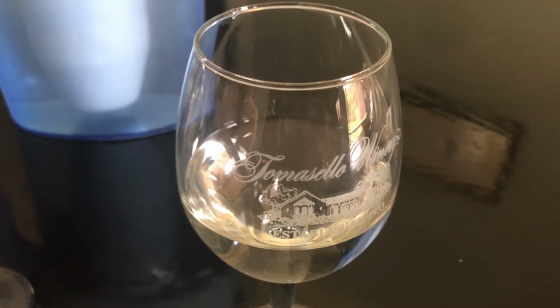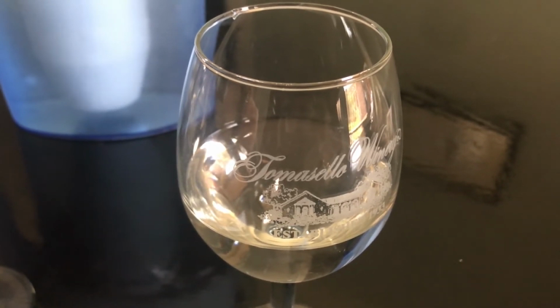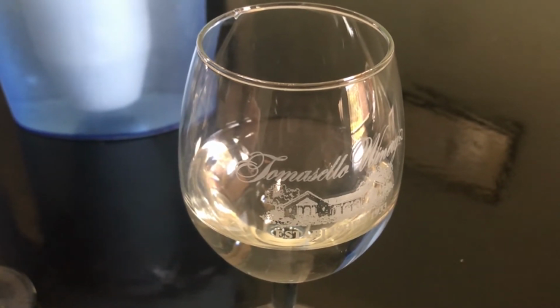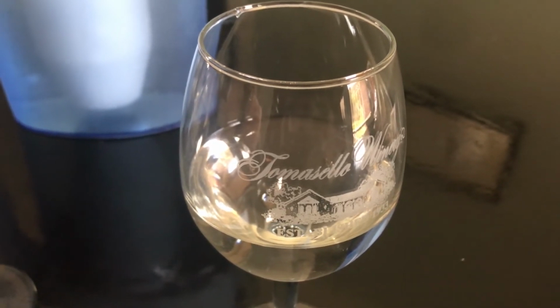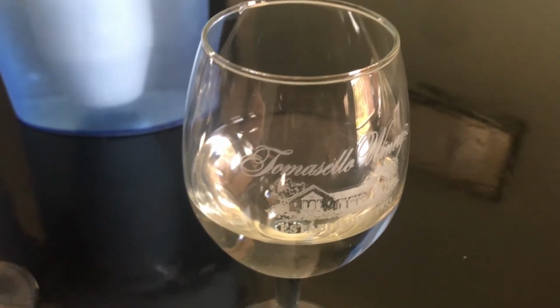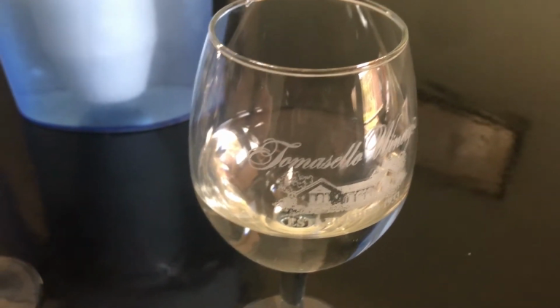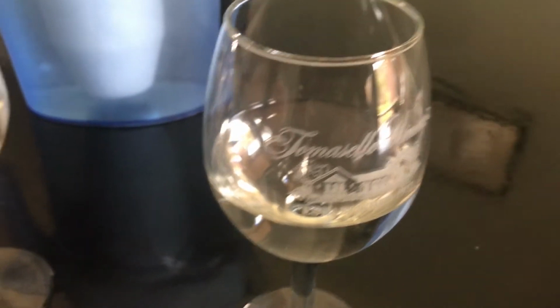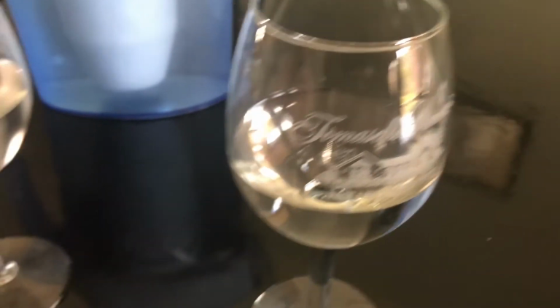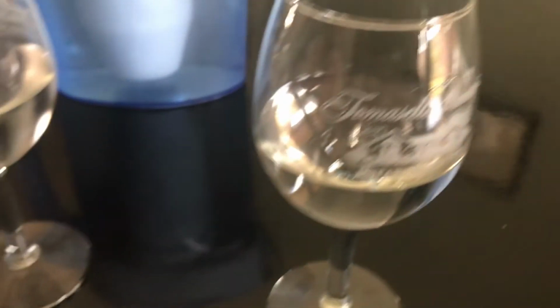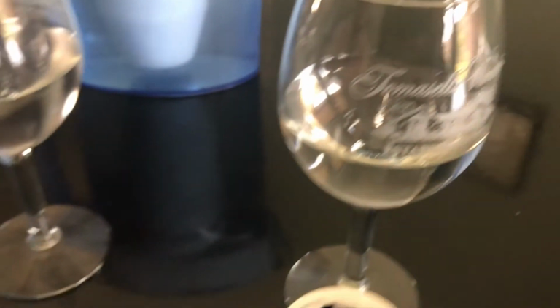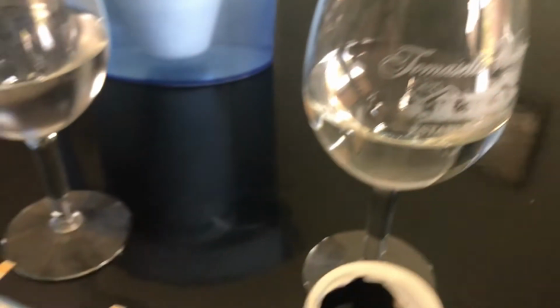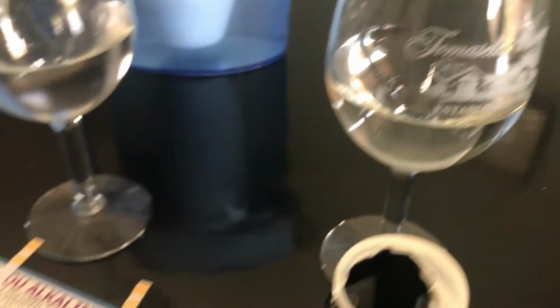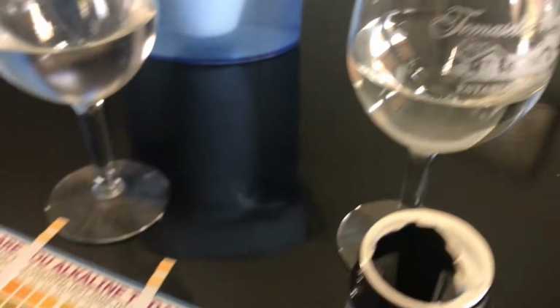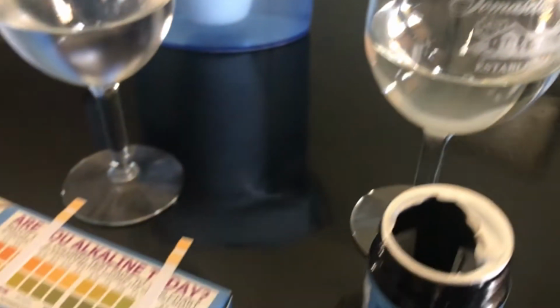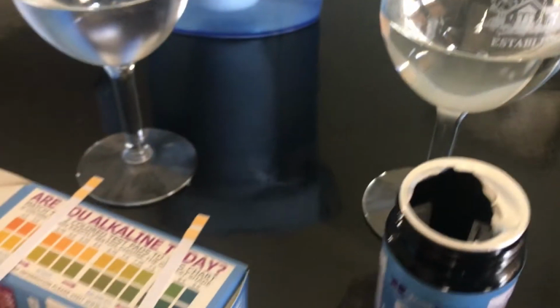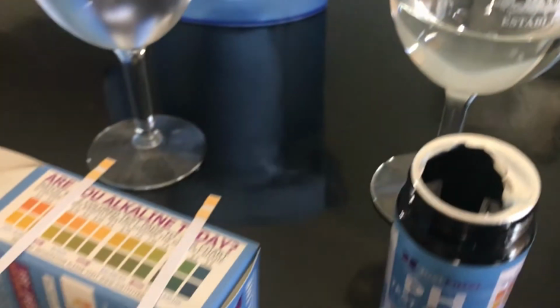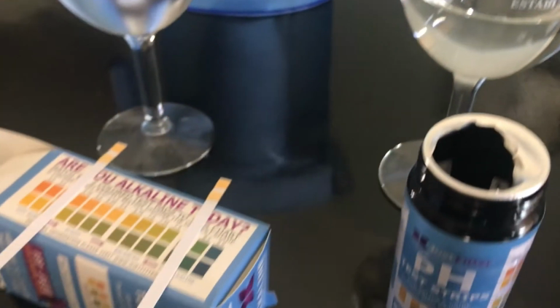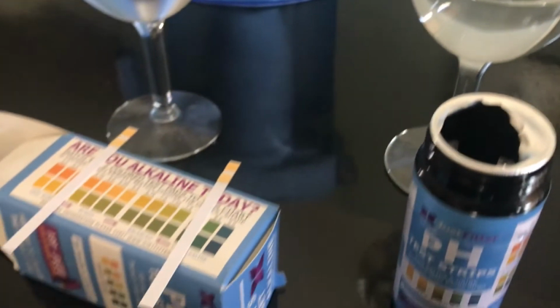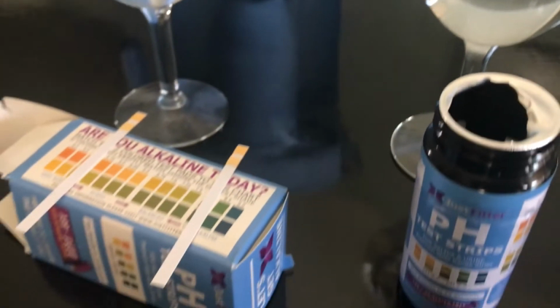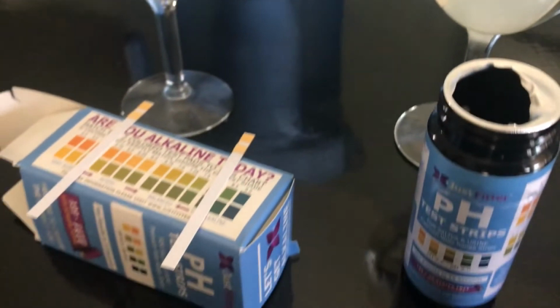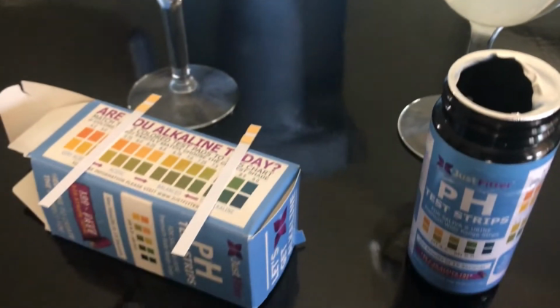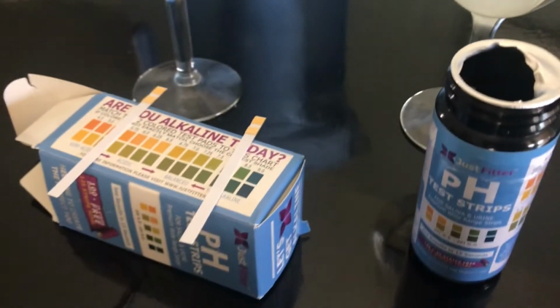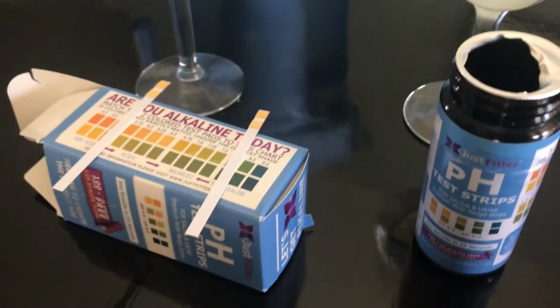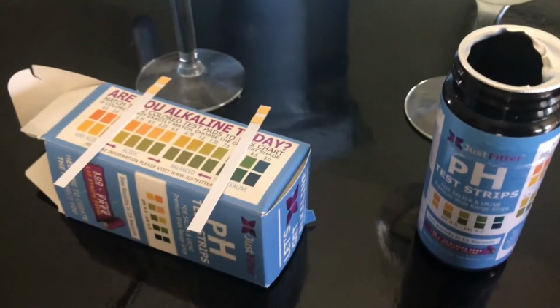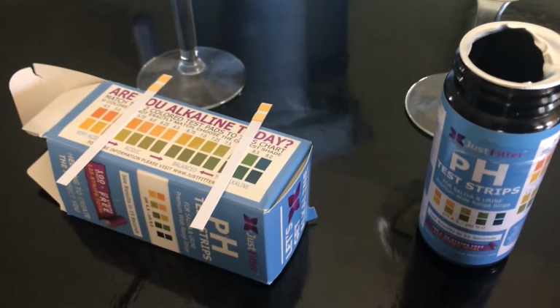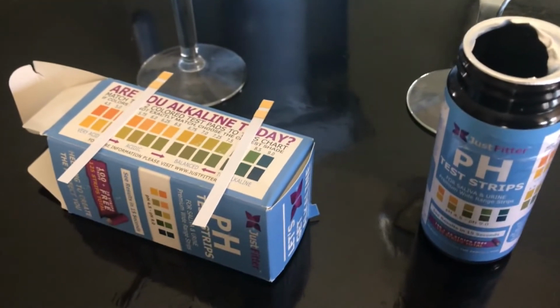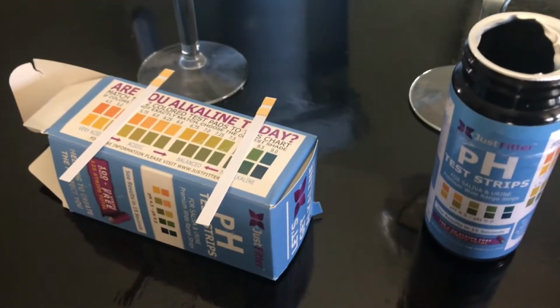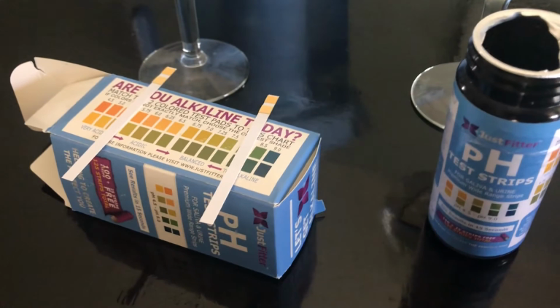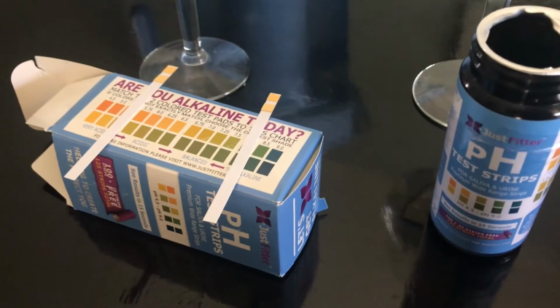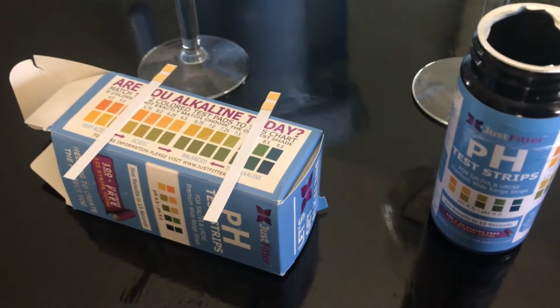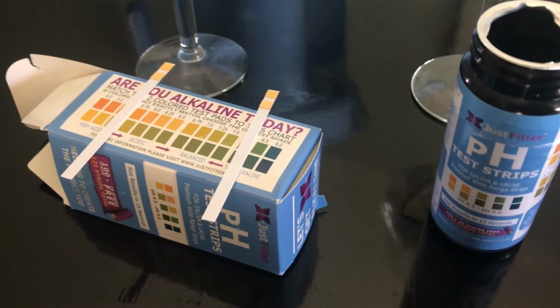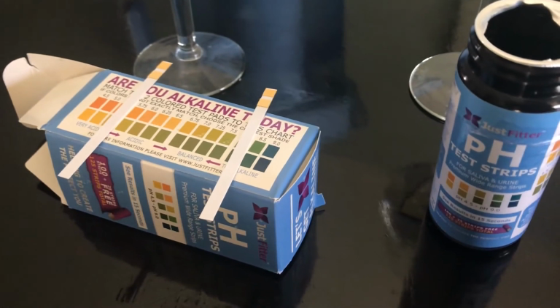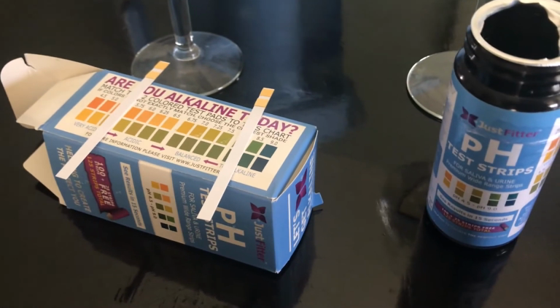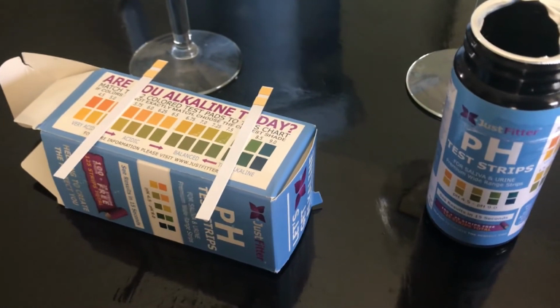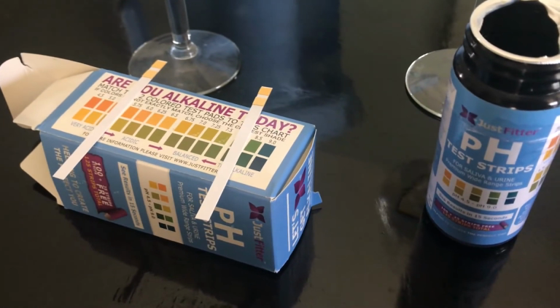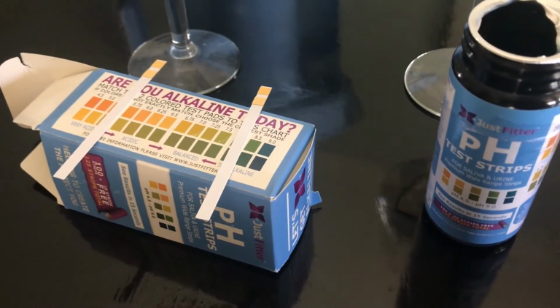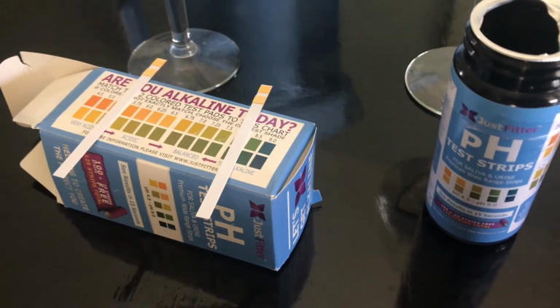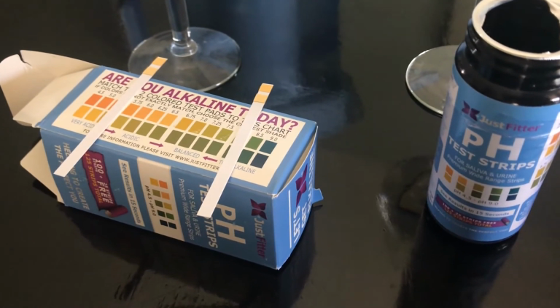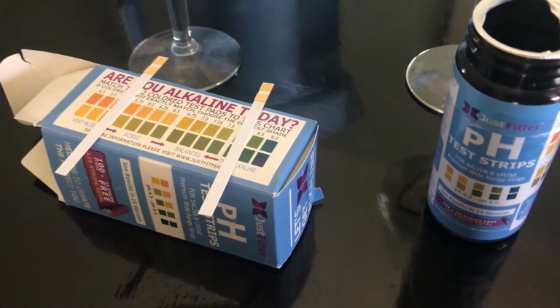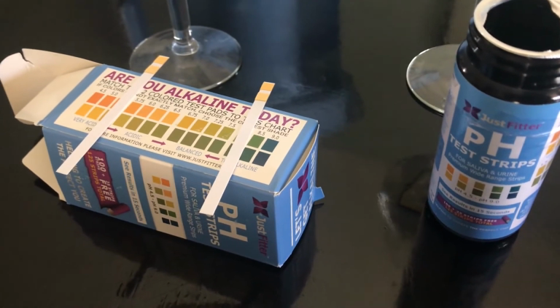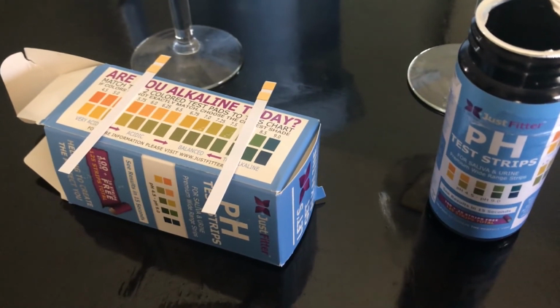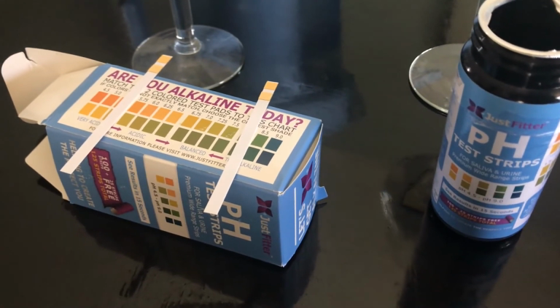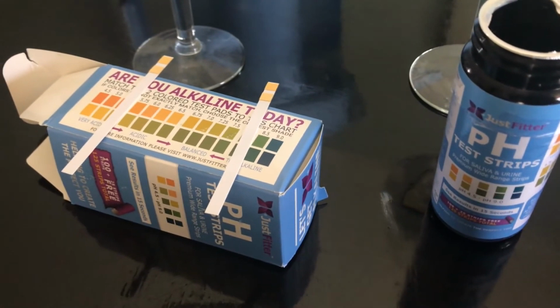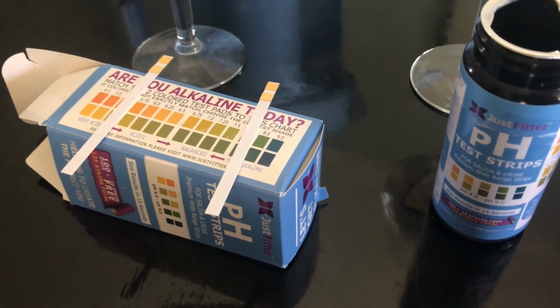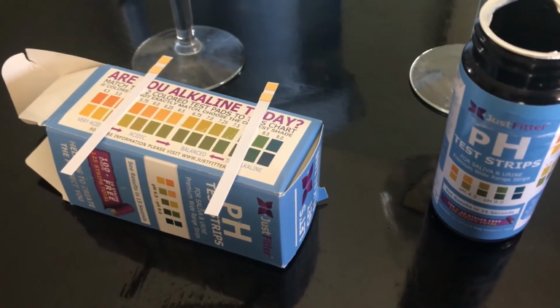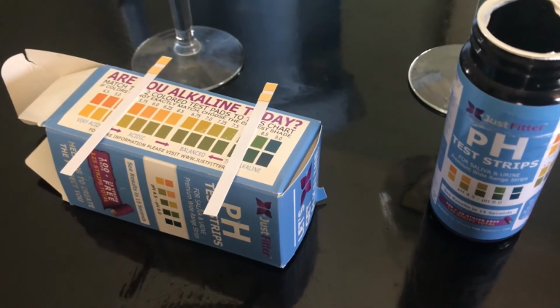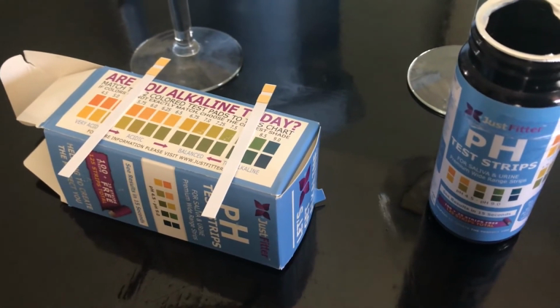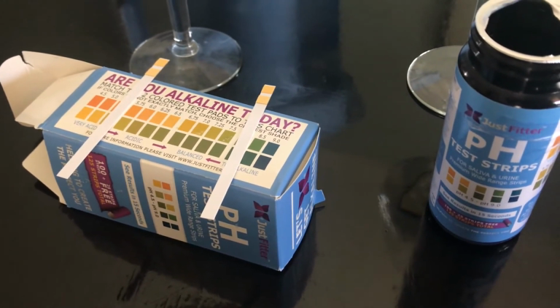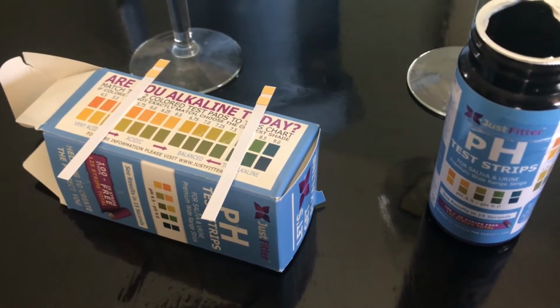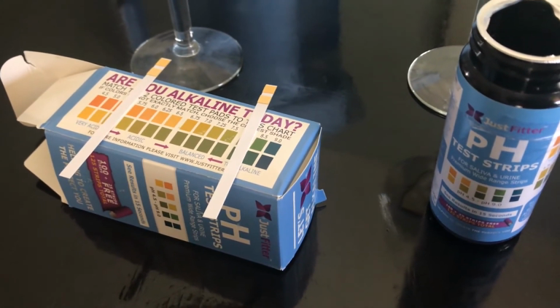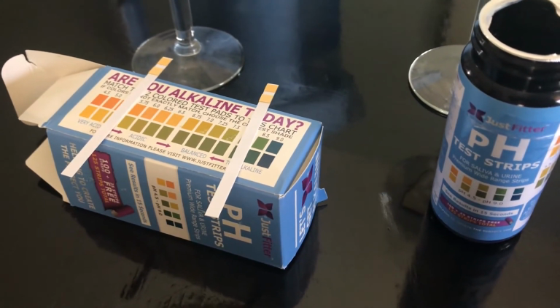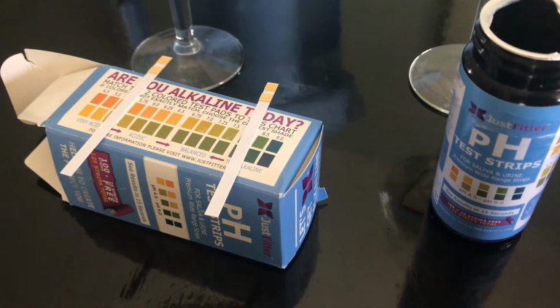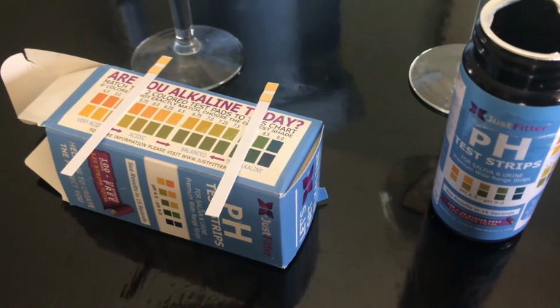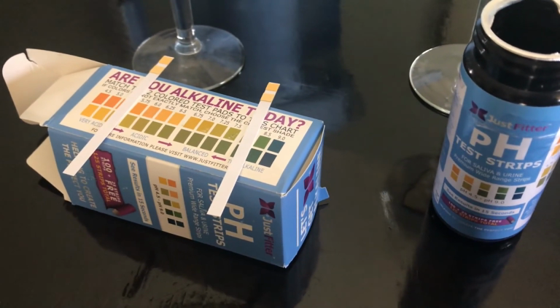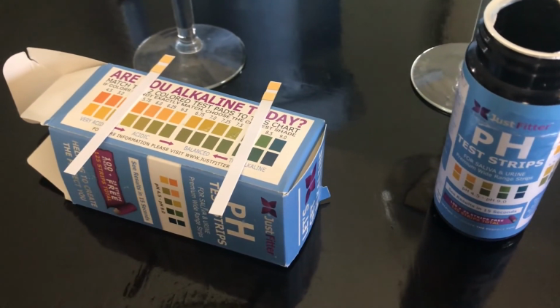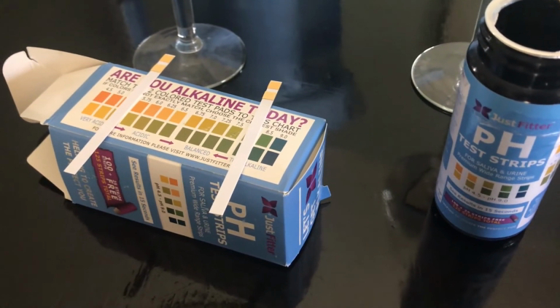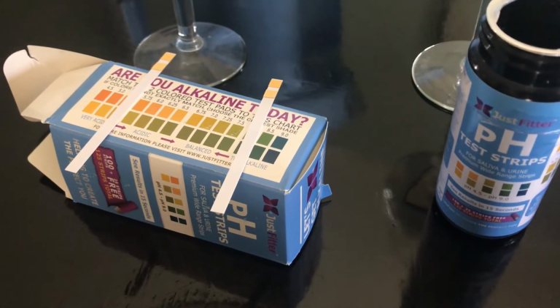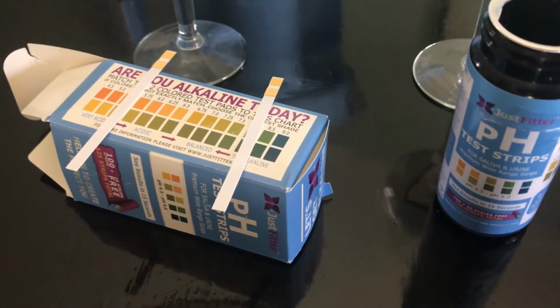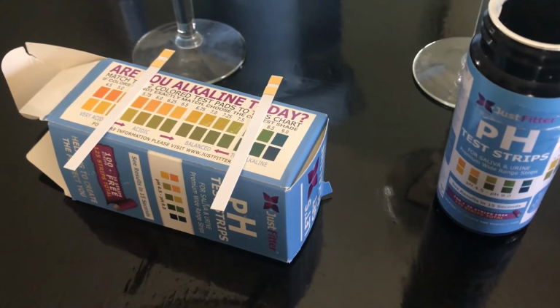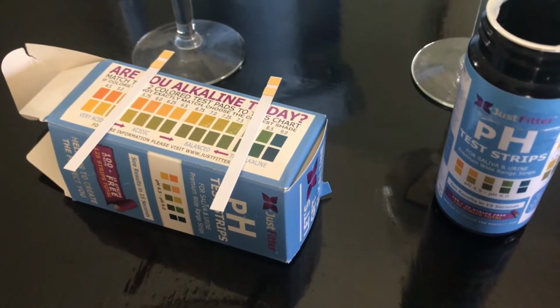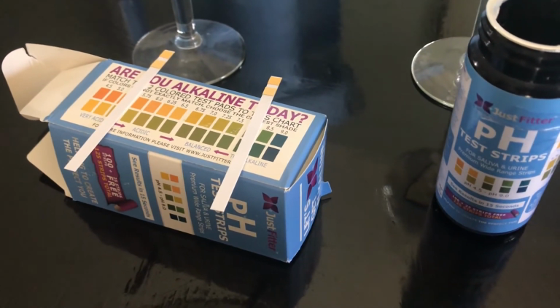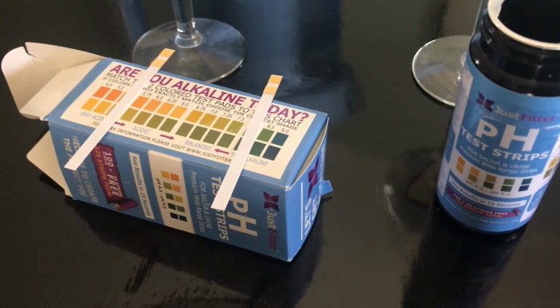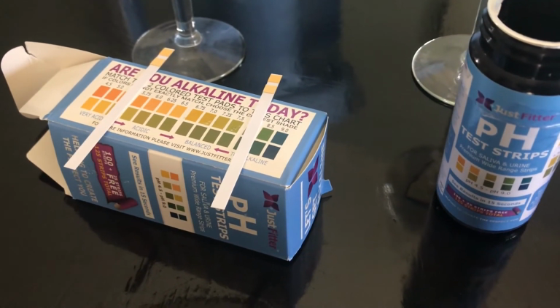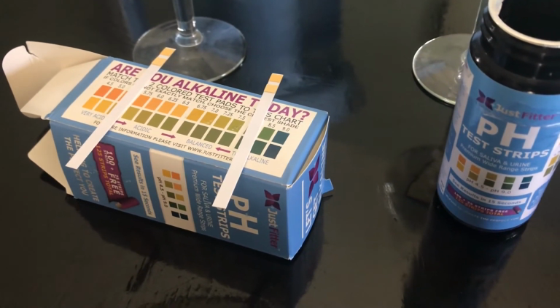We bought this pH paper and now we would like to measure it.